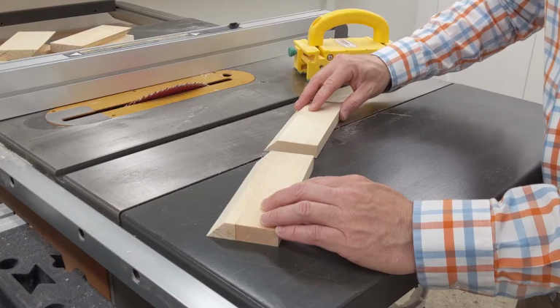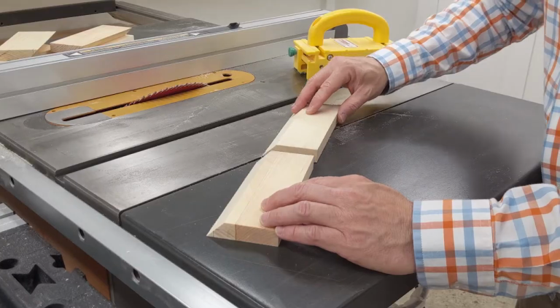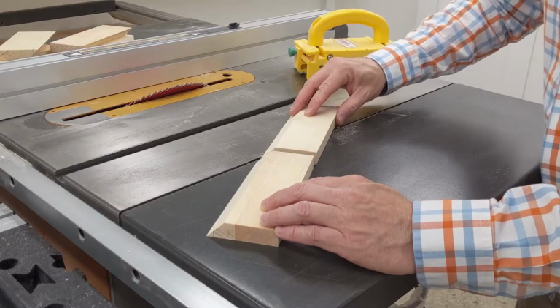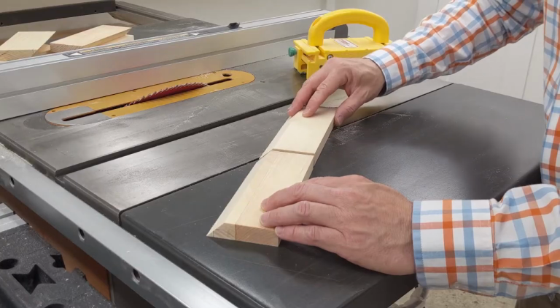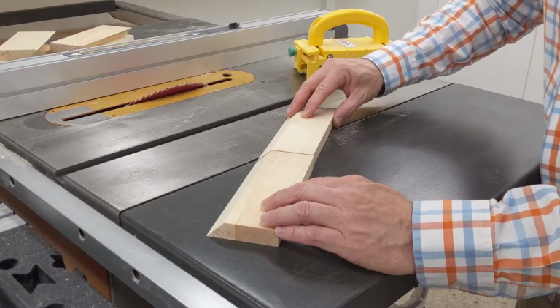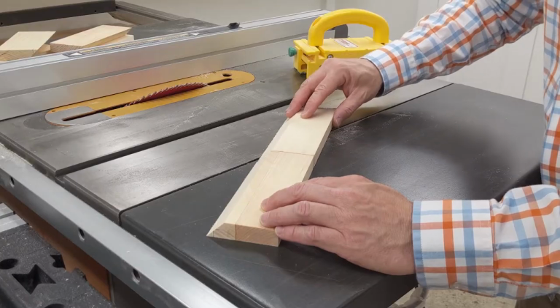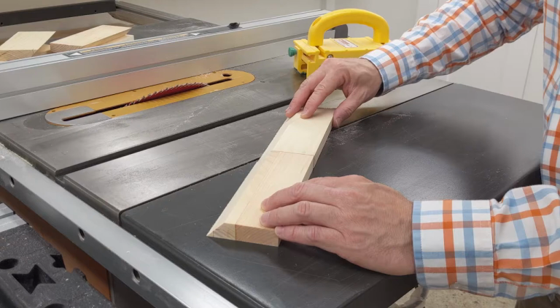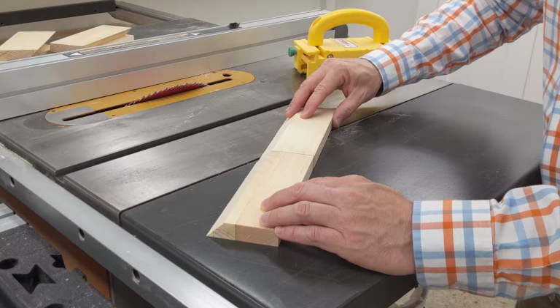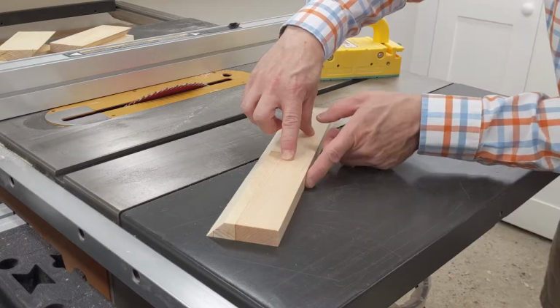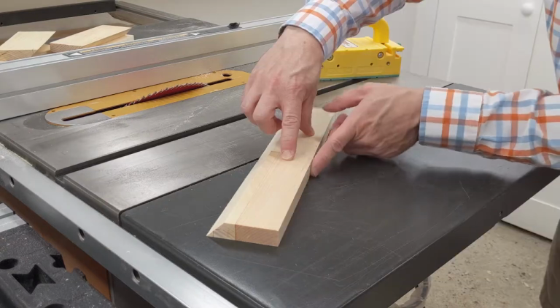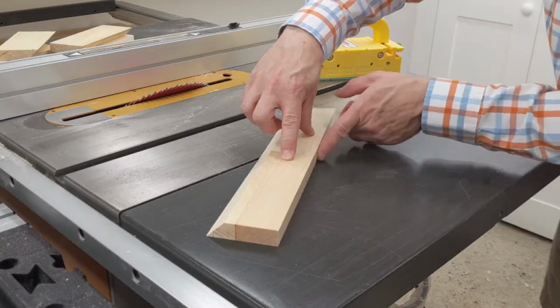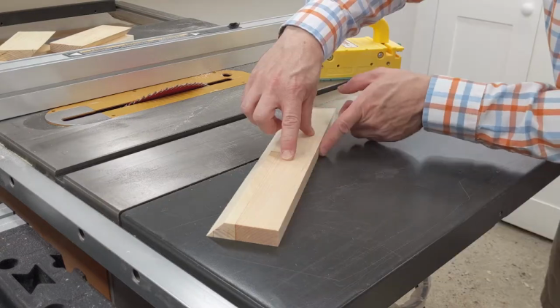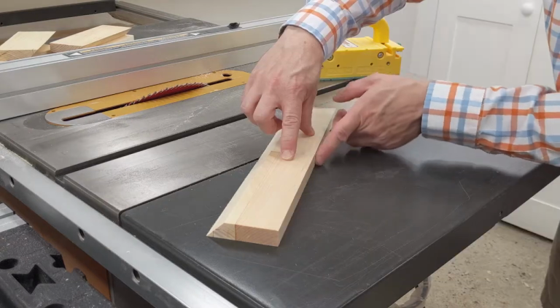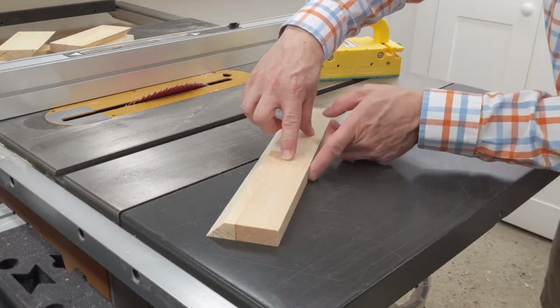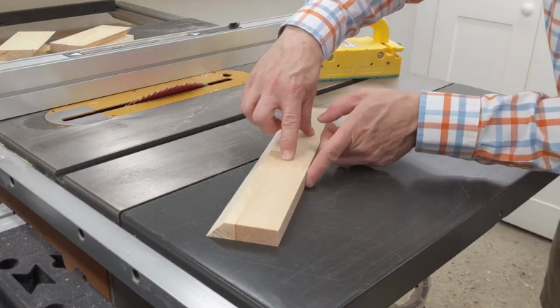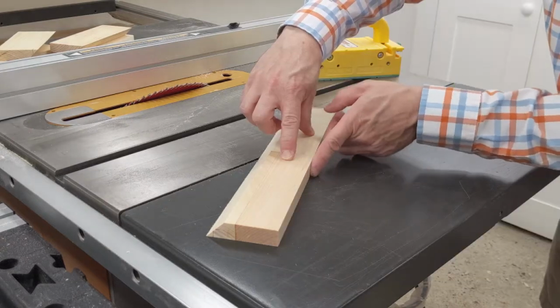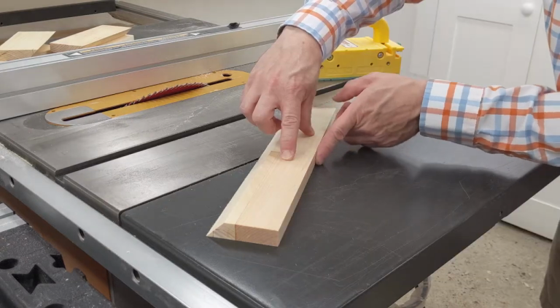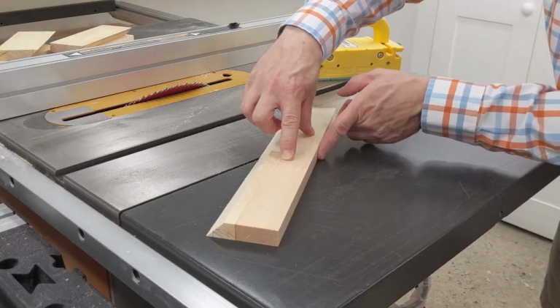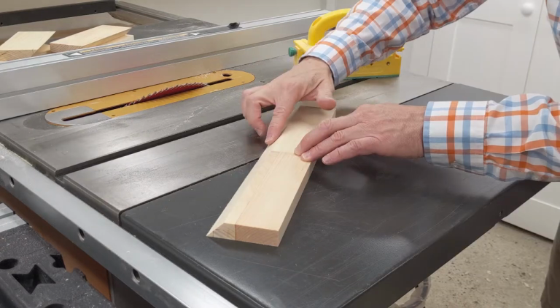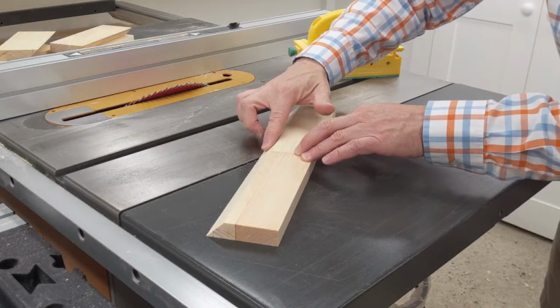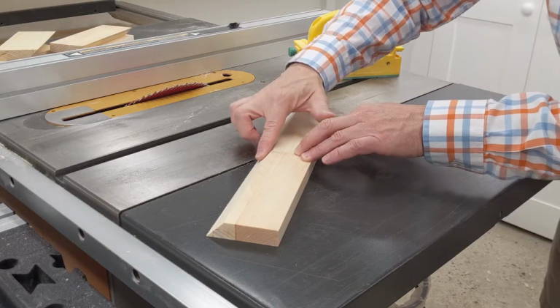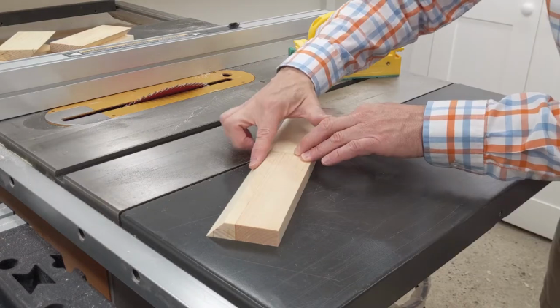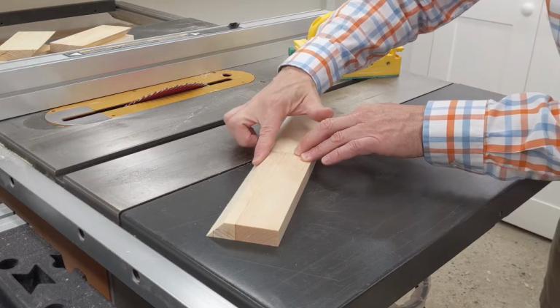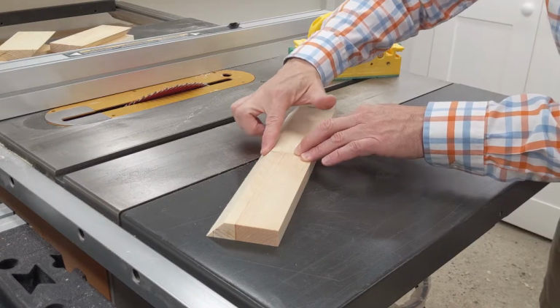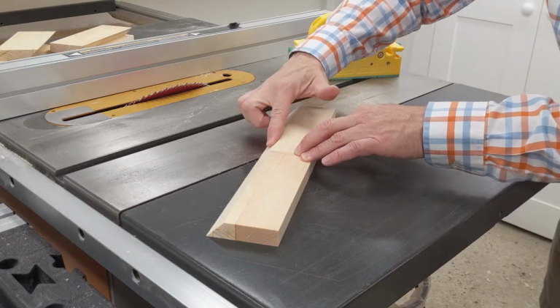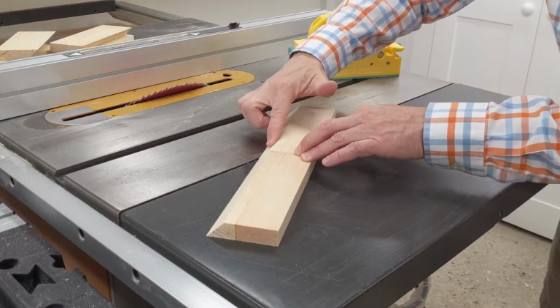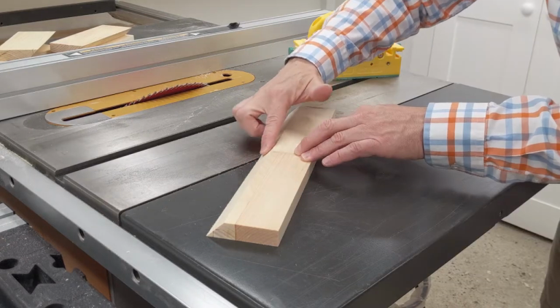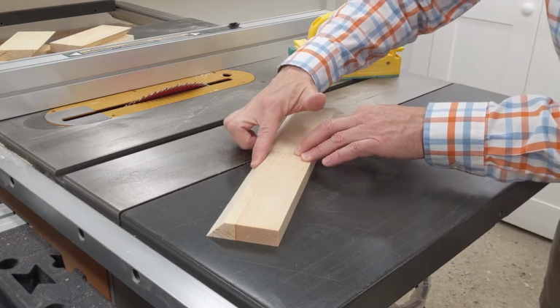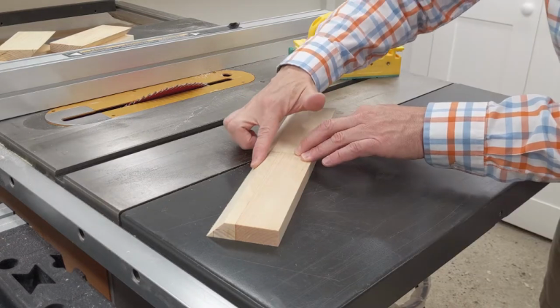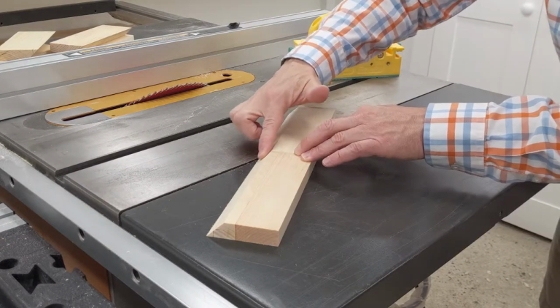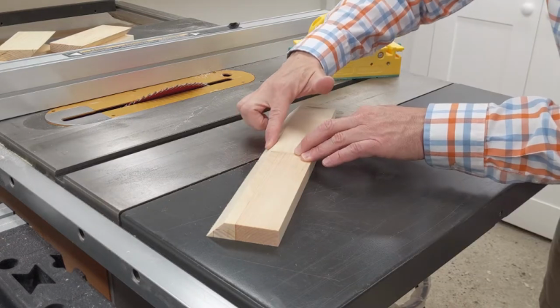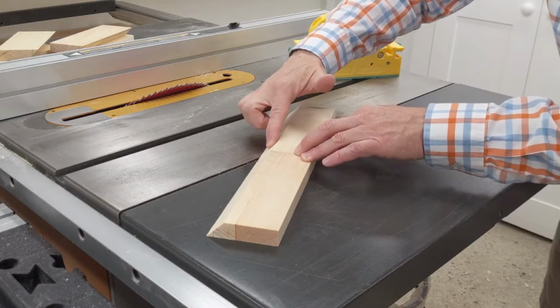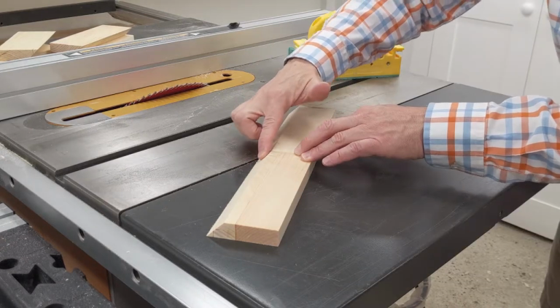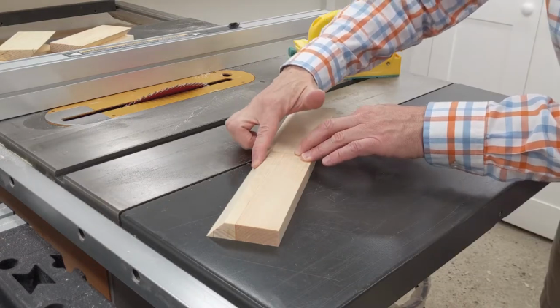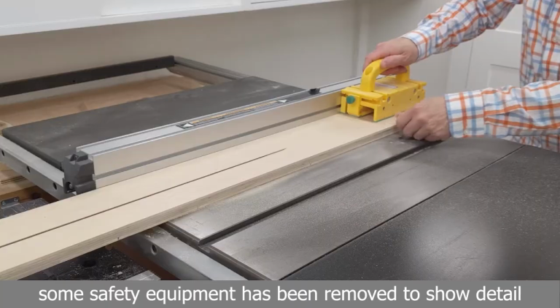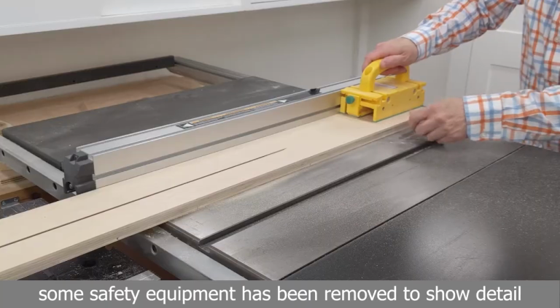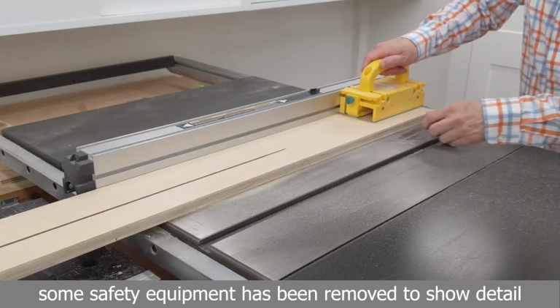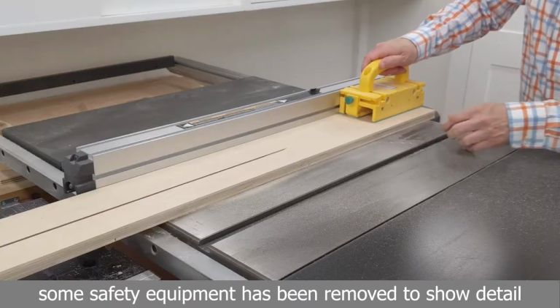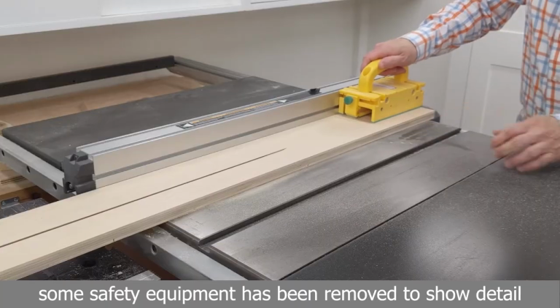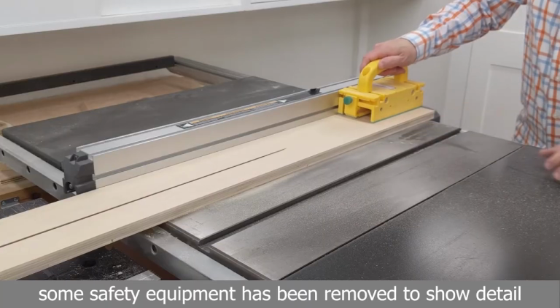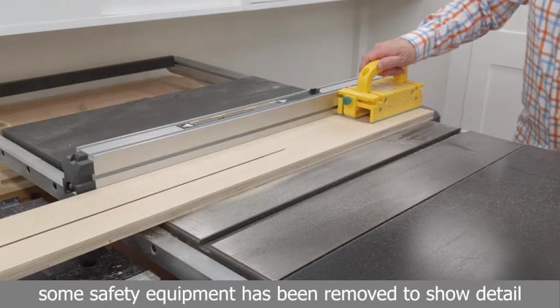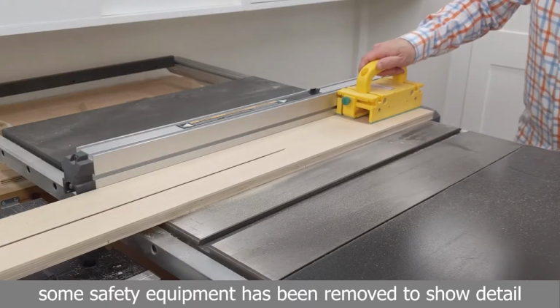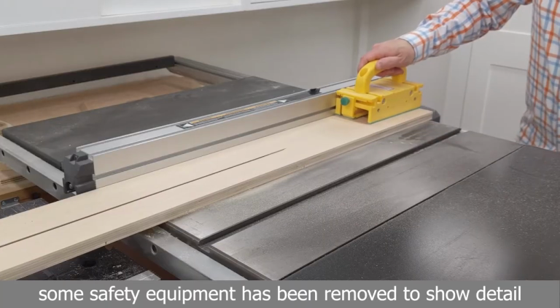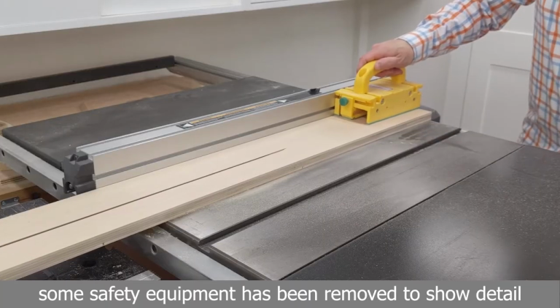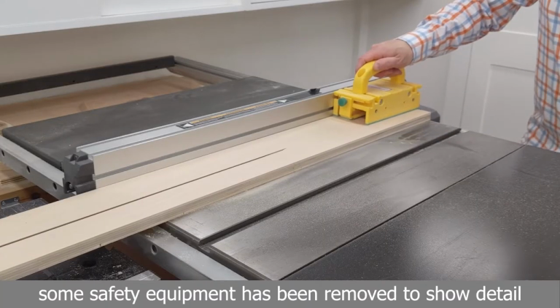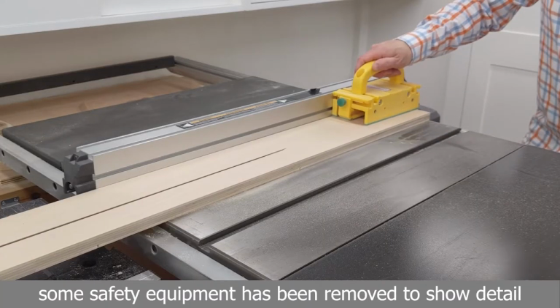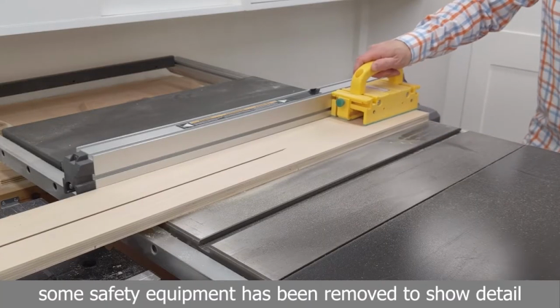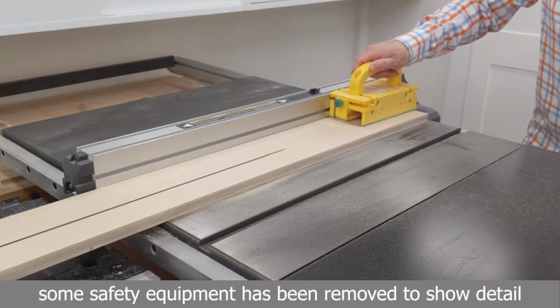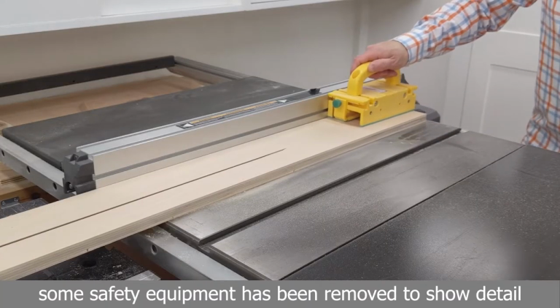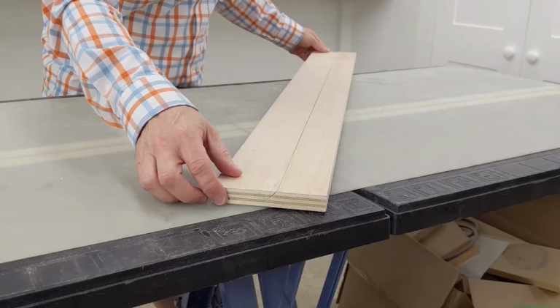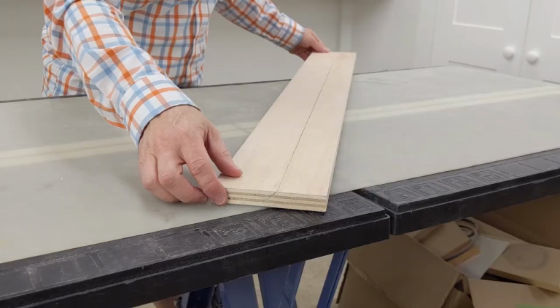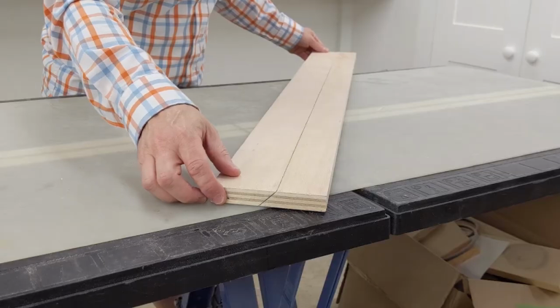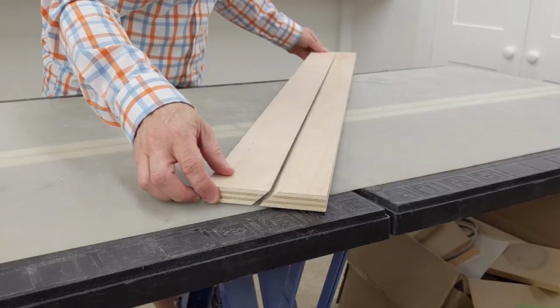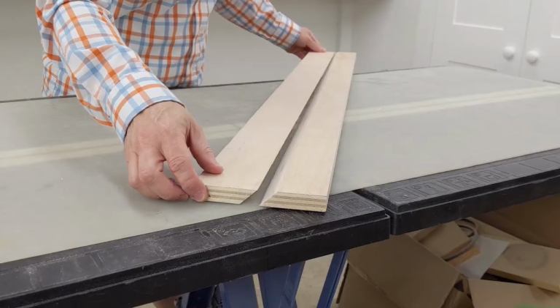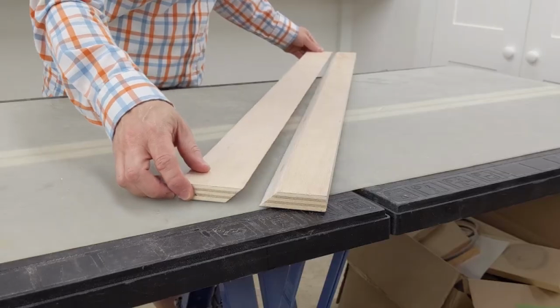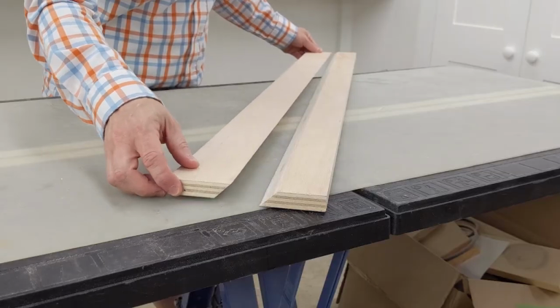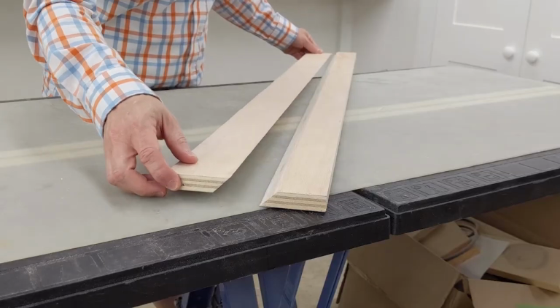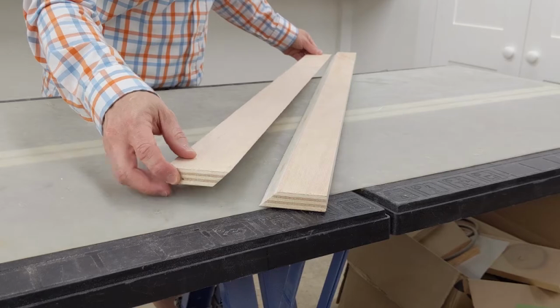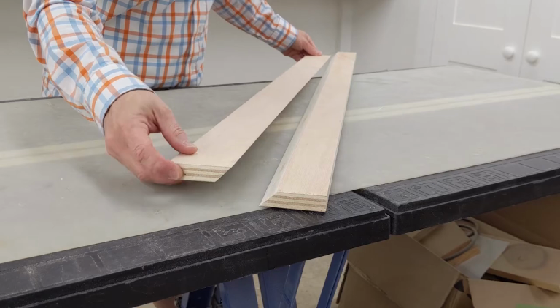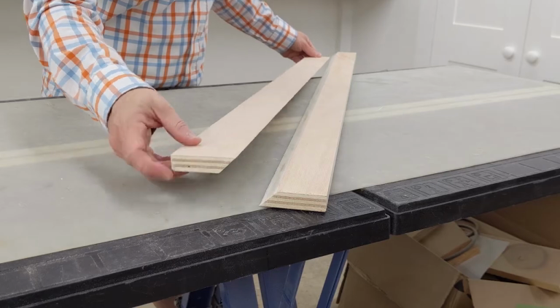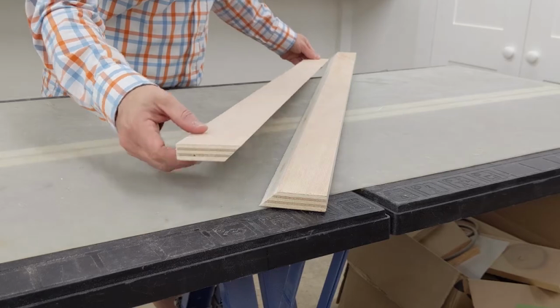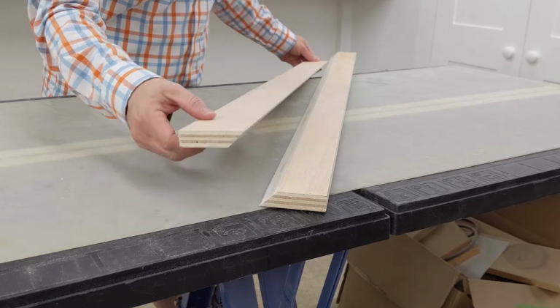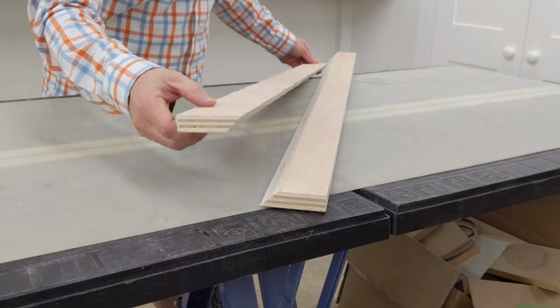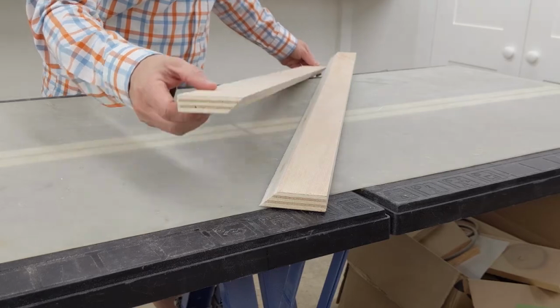Then I adjusted the fence until both halves were the same size. When I was happy with the setup, I cut the cleats for my project.